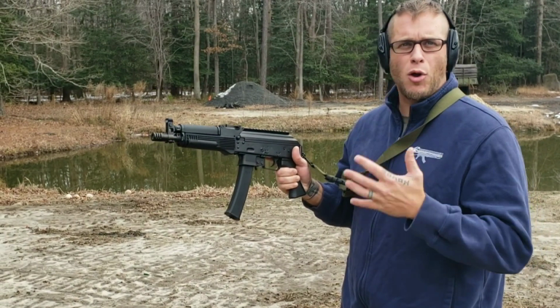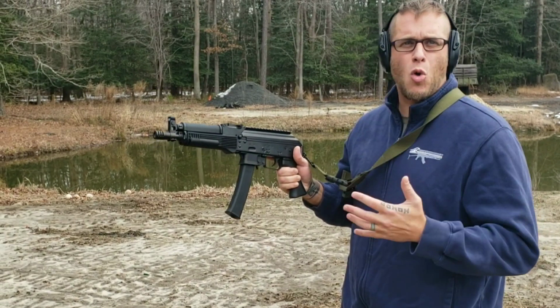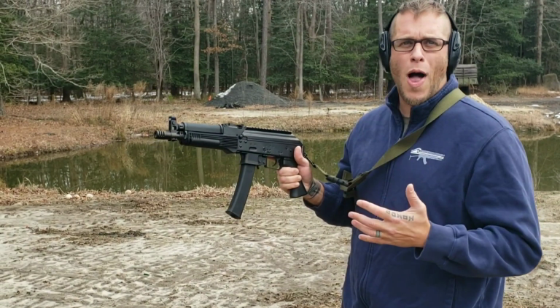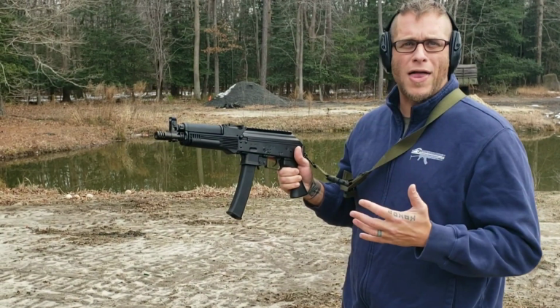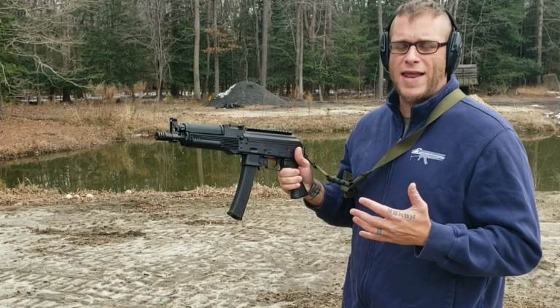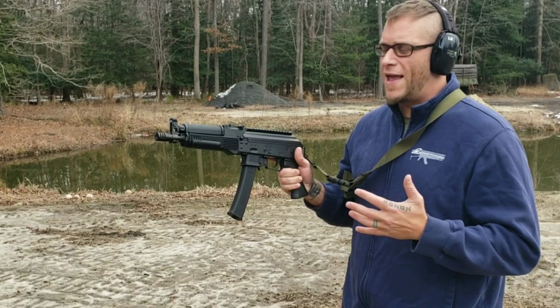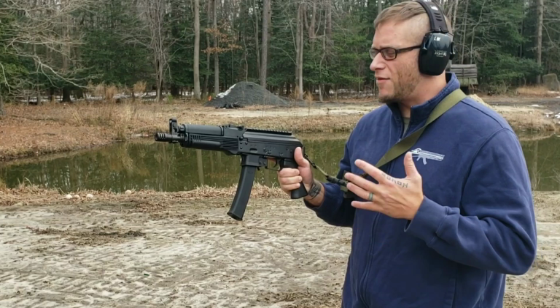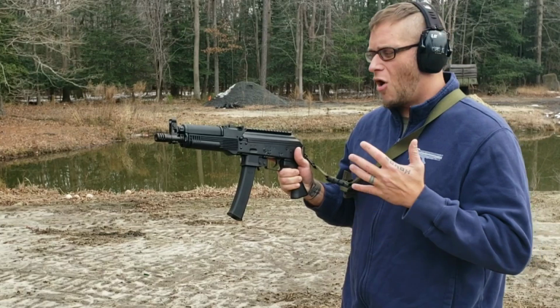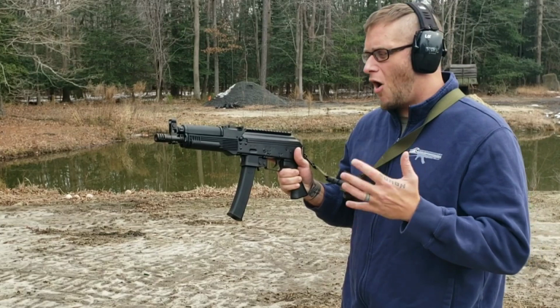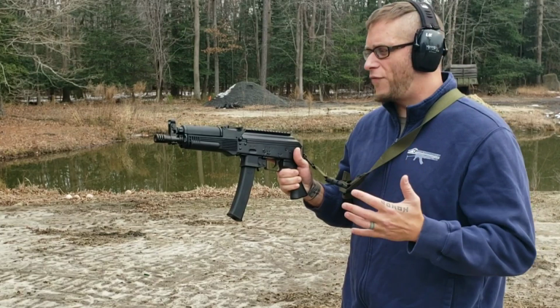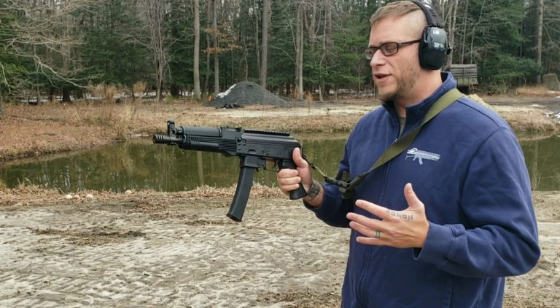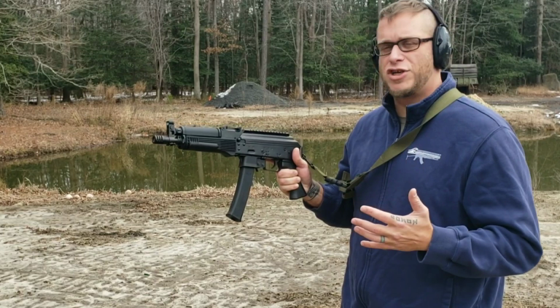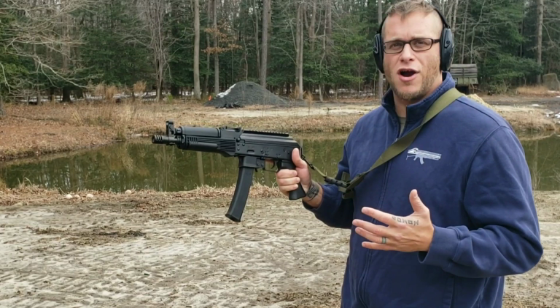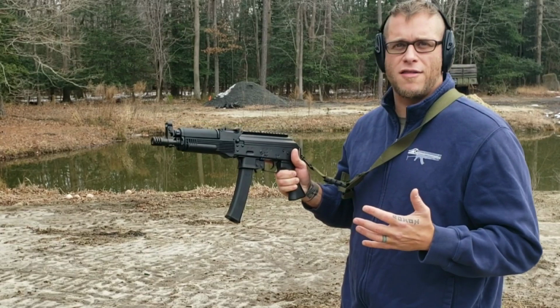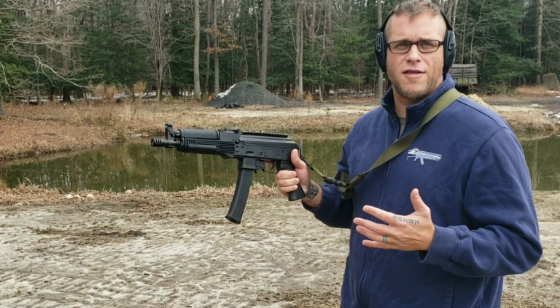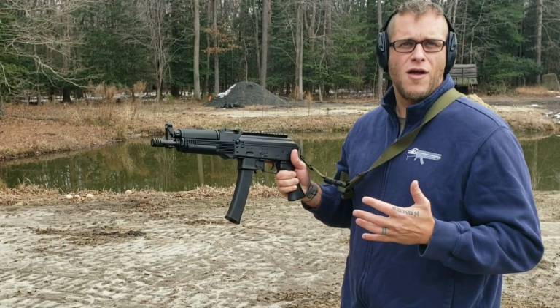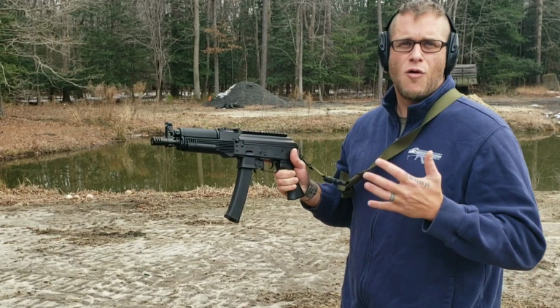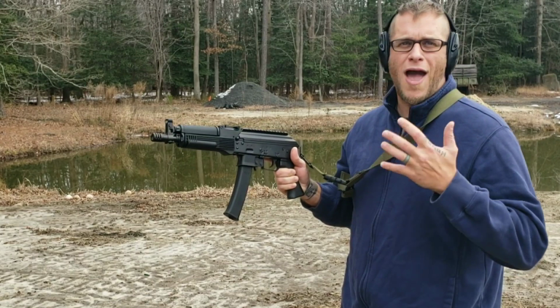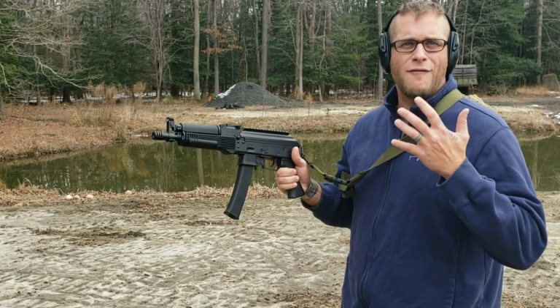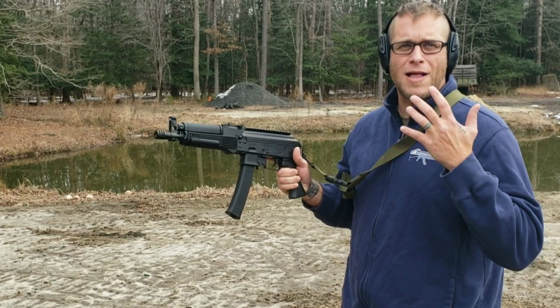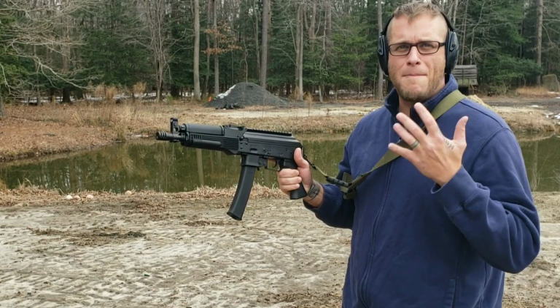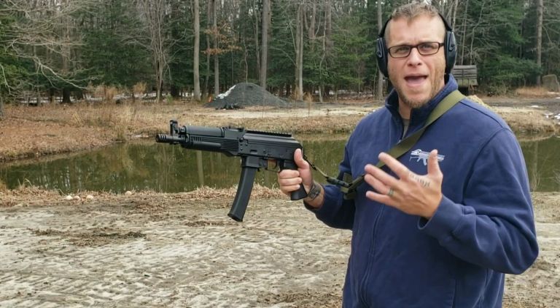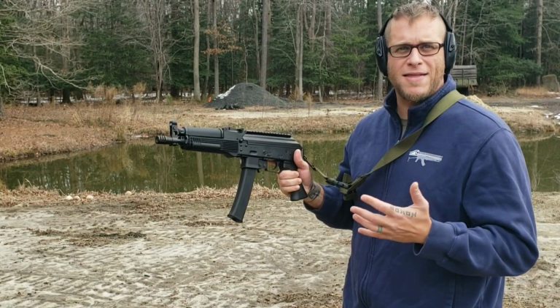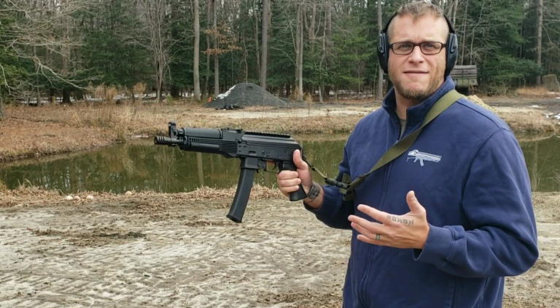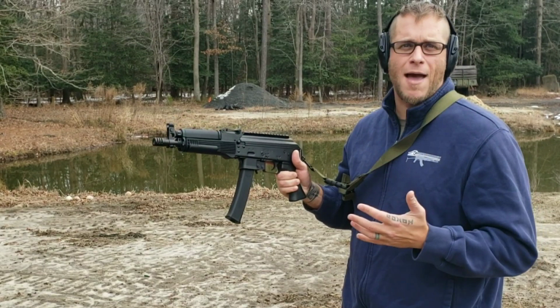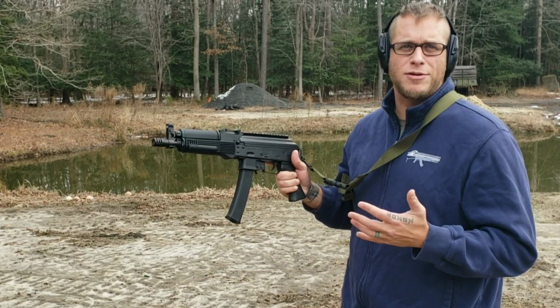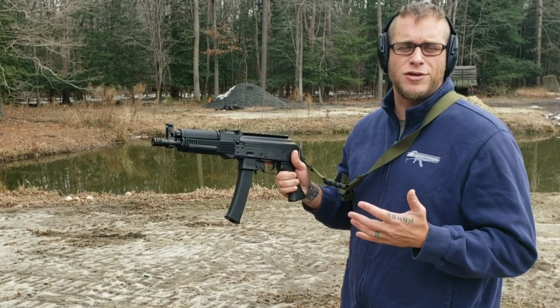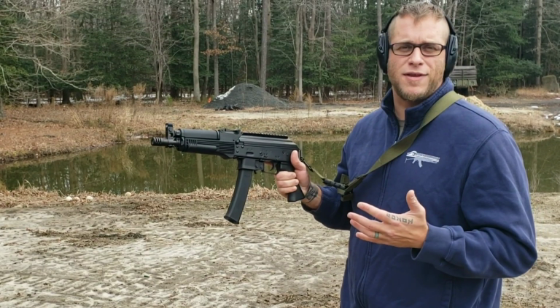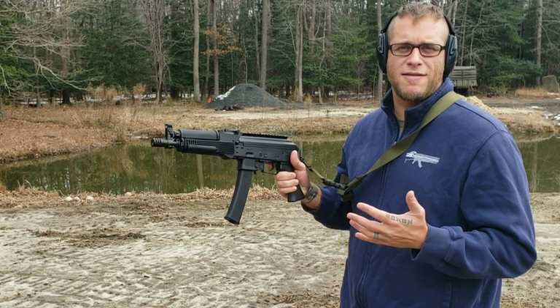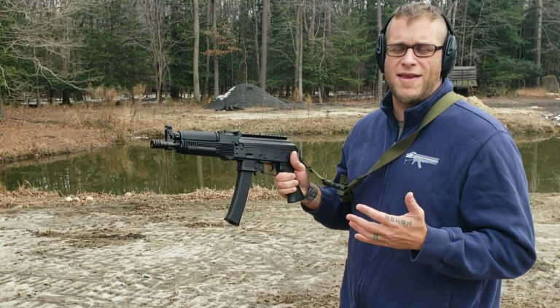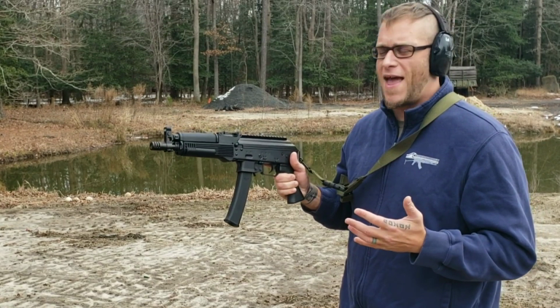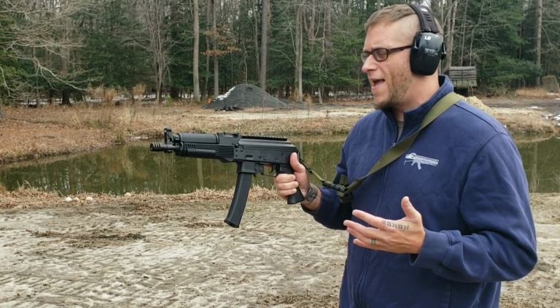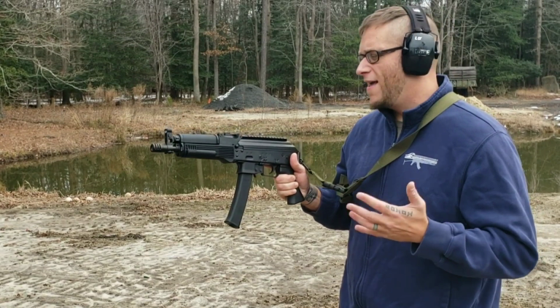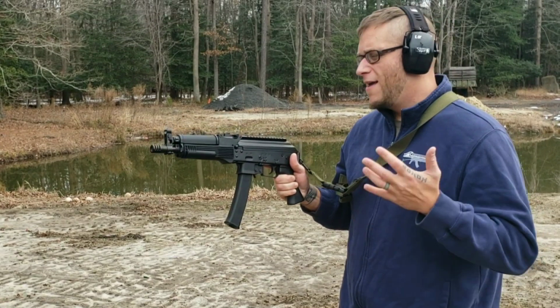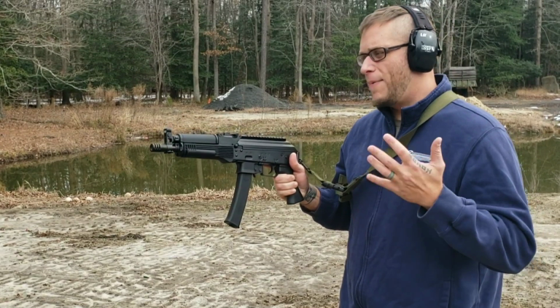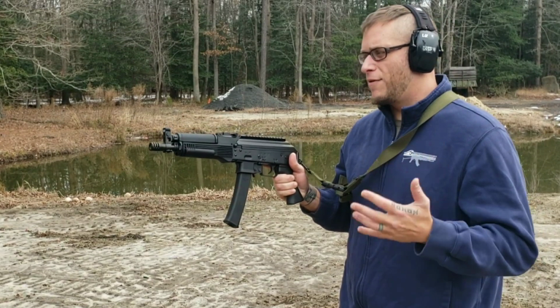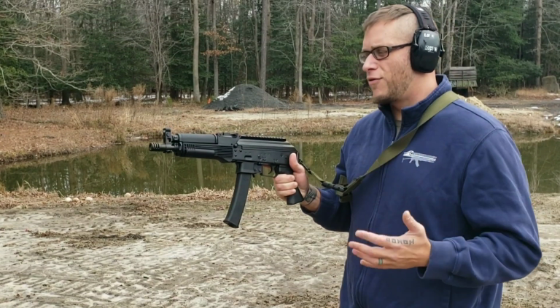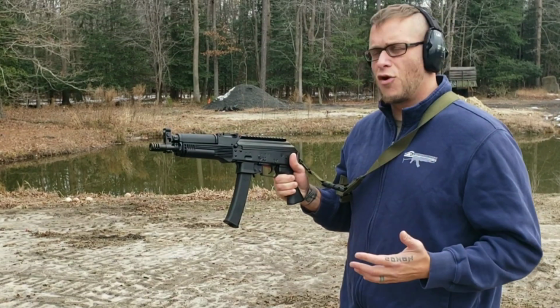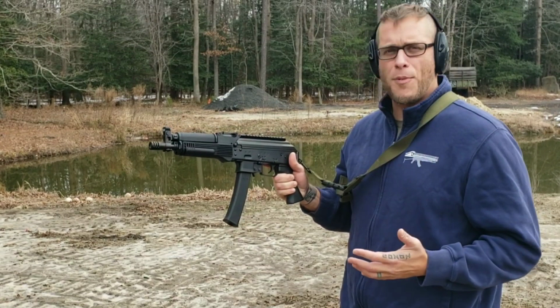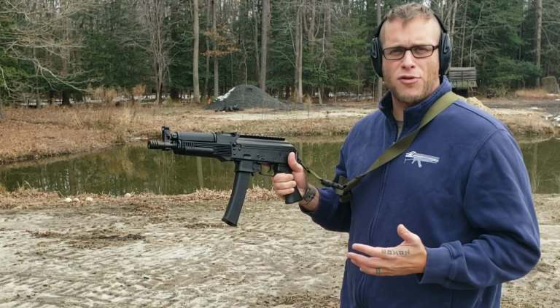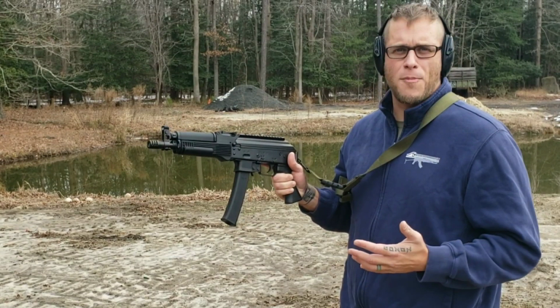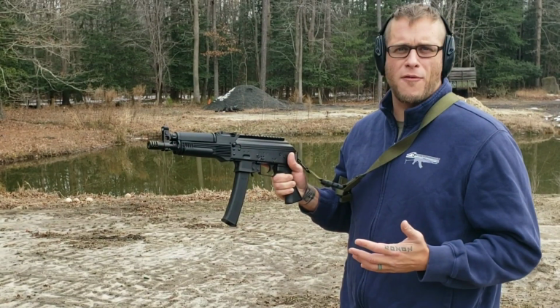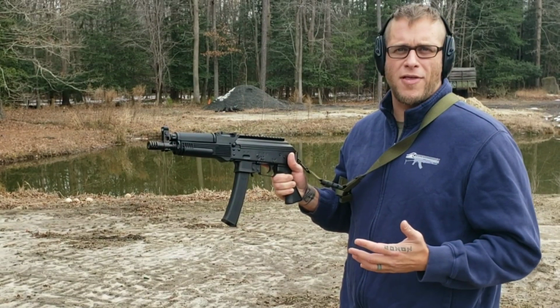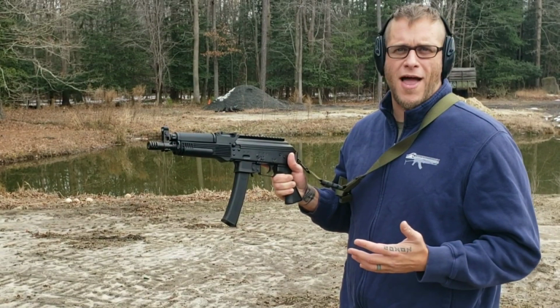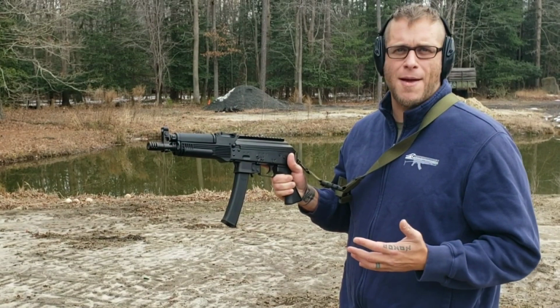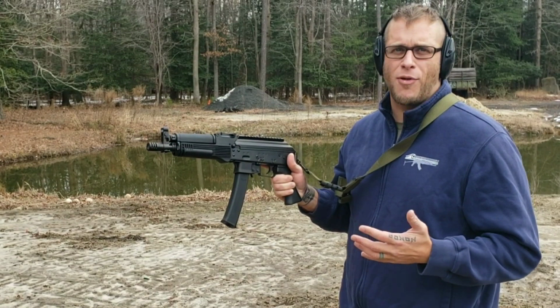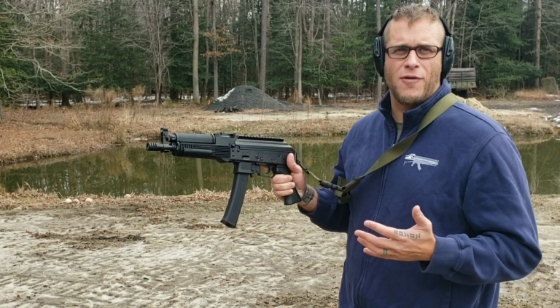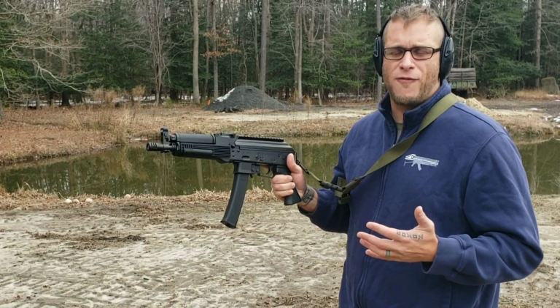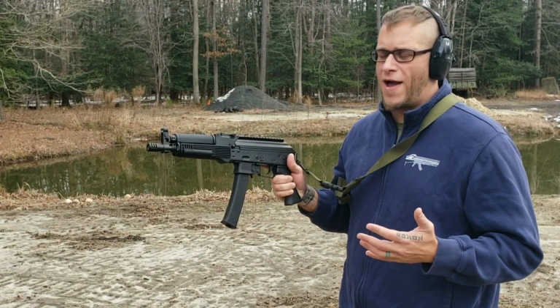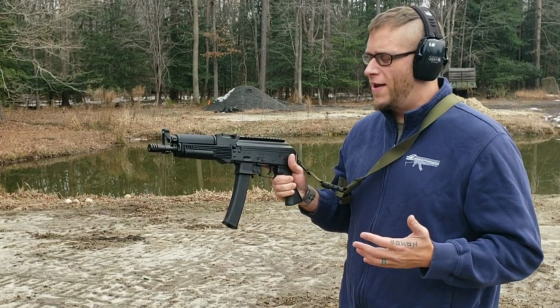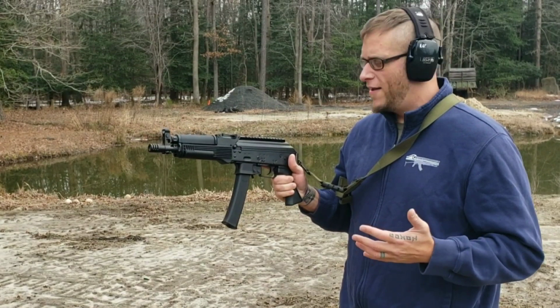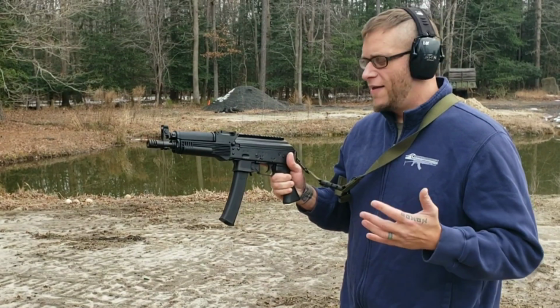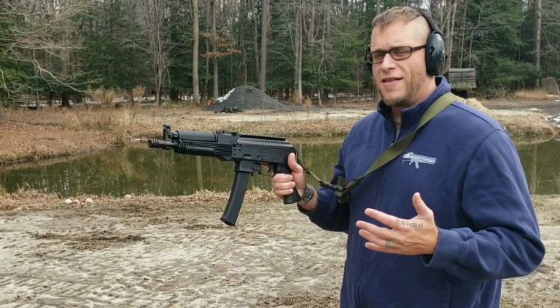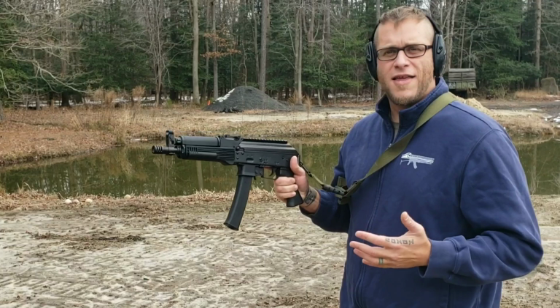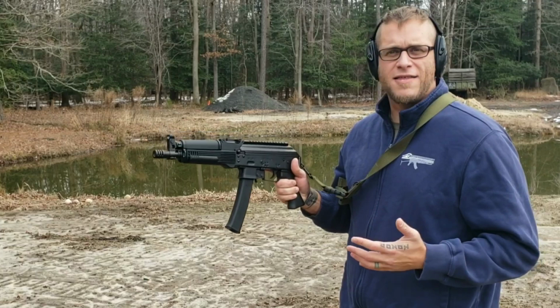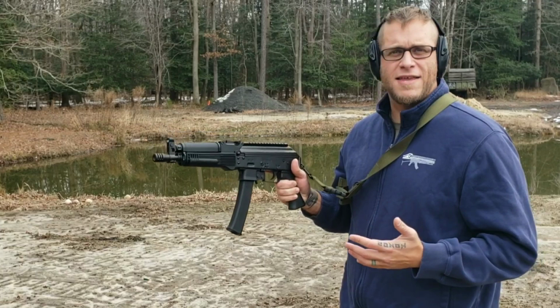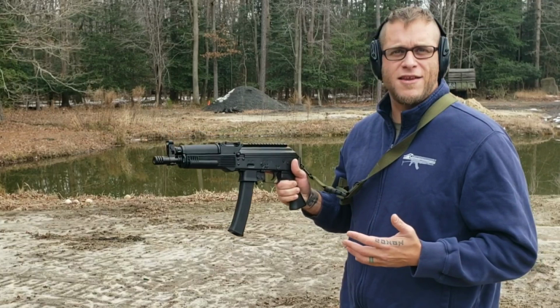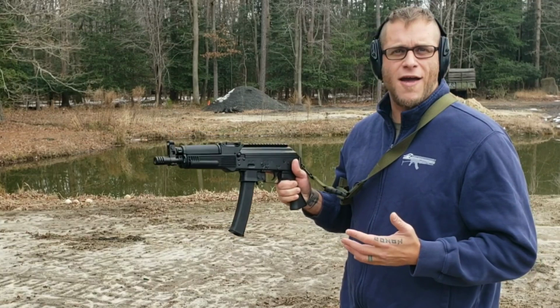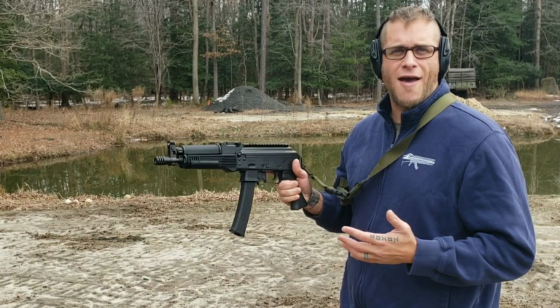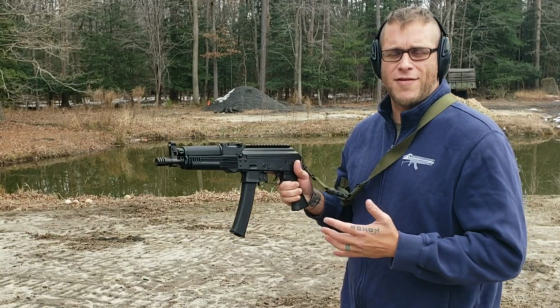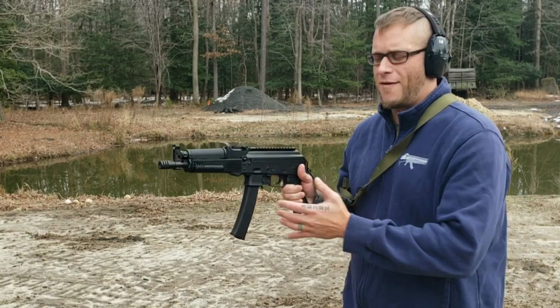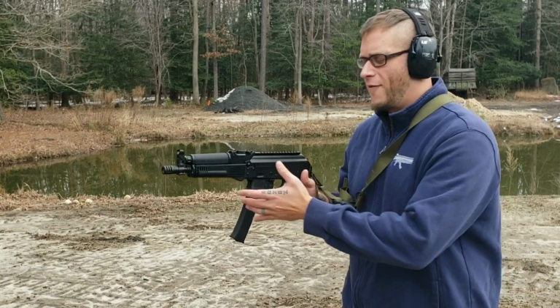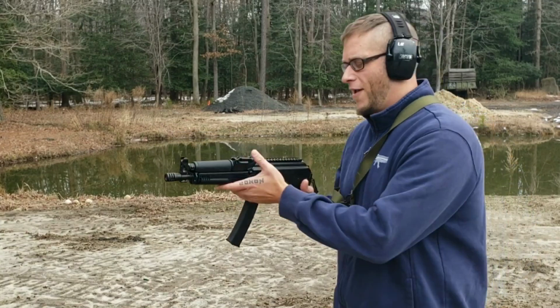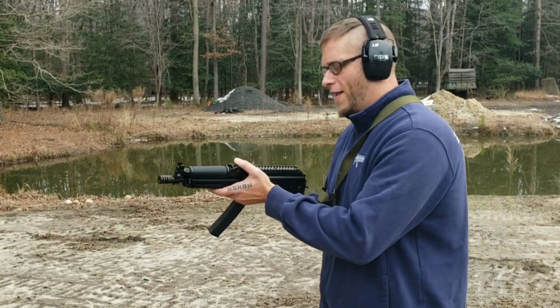Build quality is off the charts, we're having an amazing time shooting this today, been super reliable and fun — let's continue having some fun.